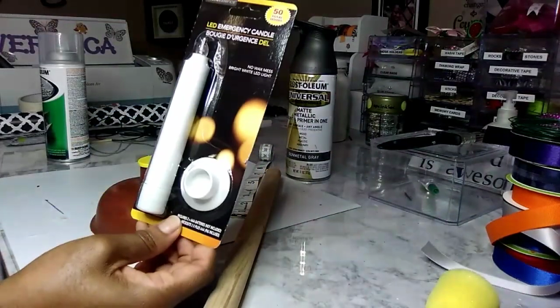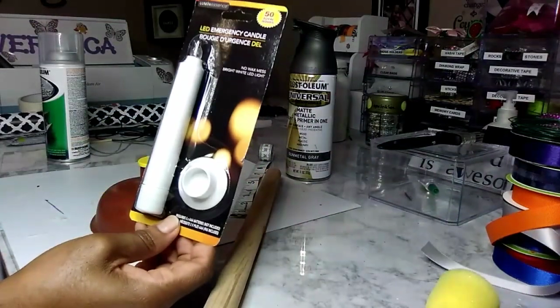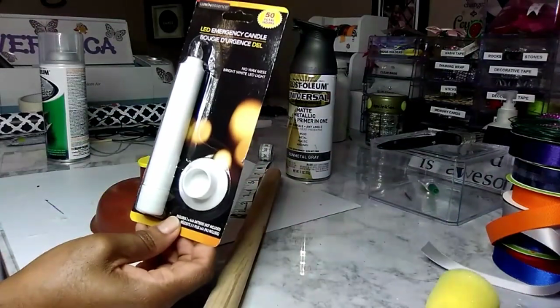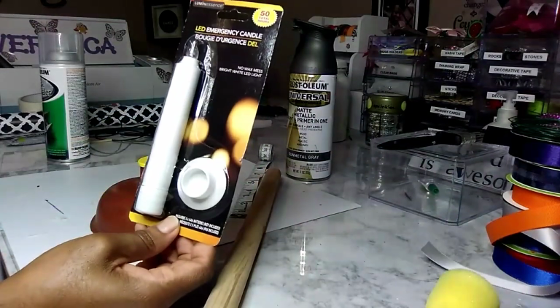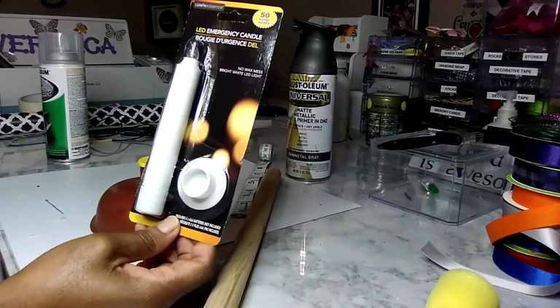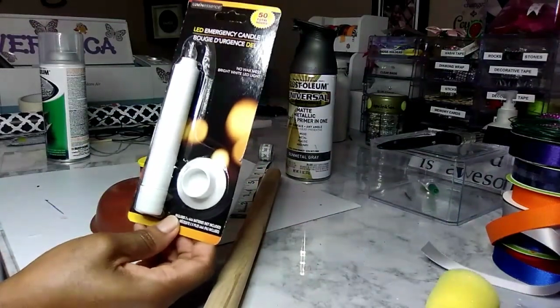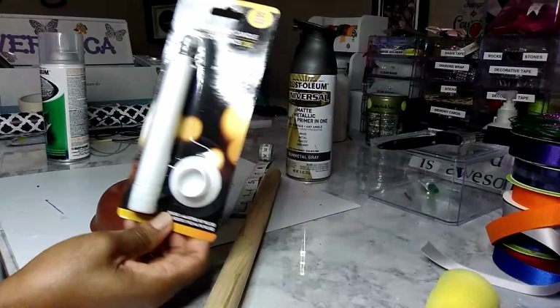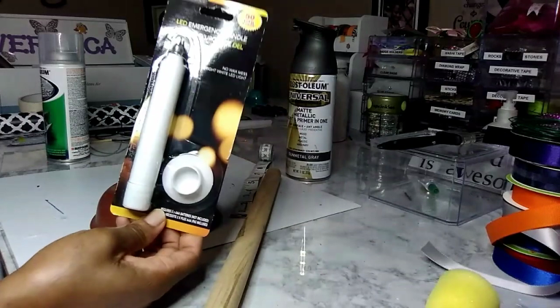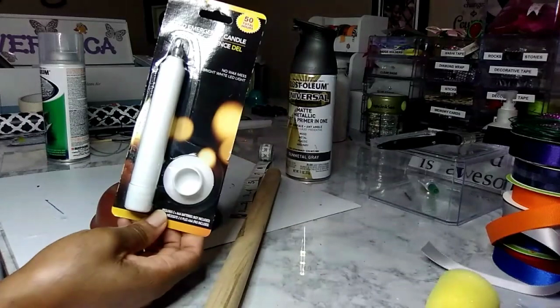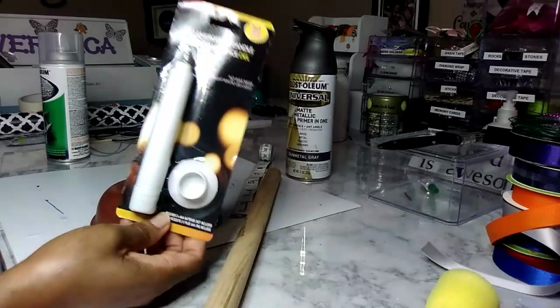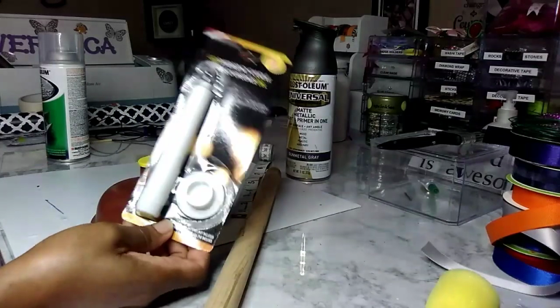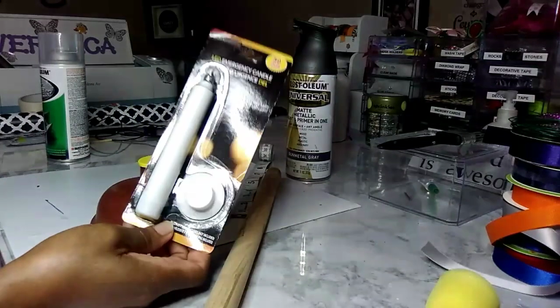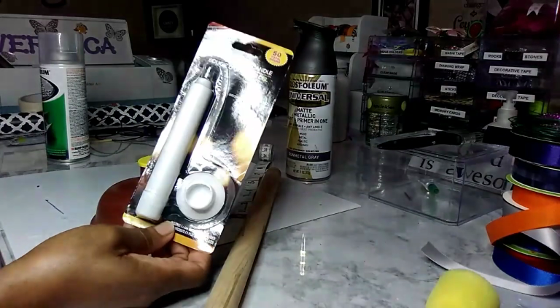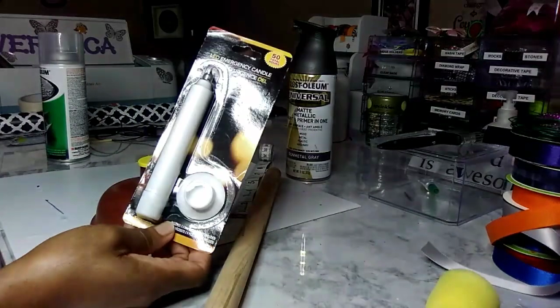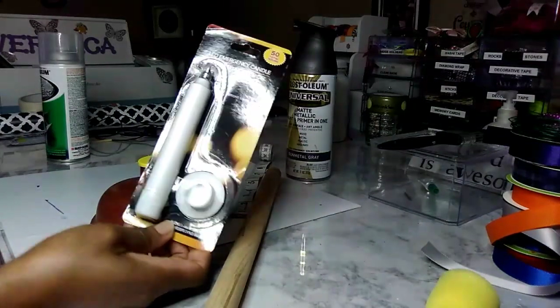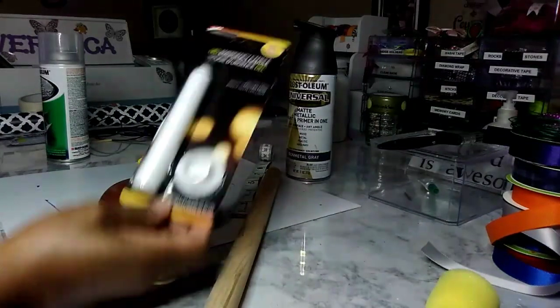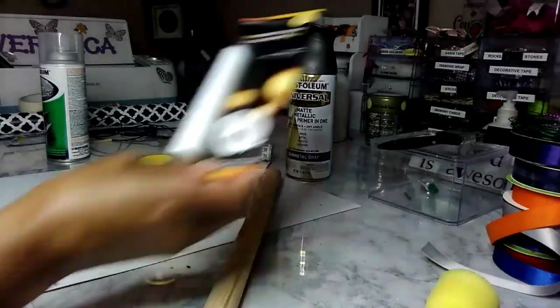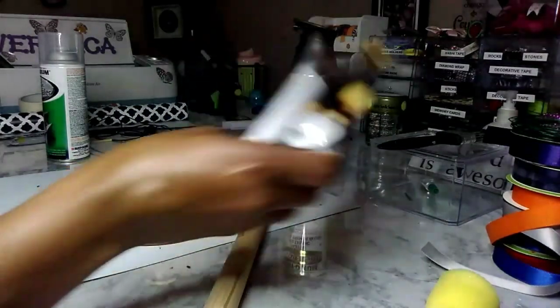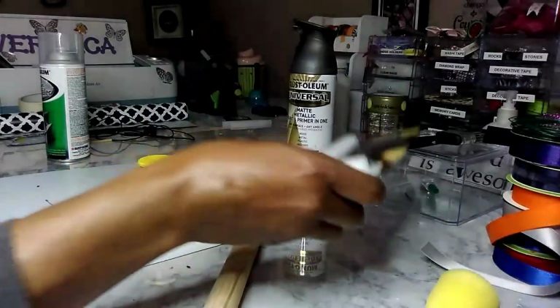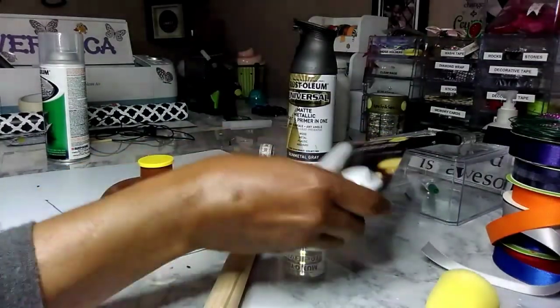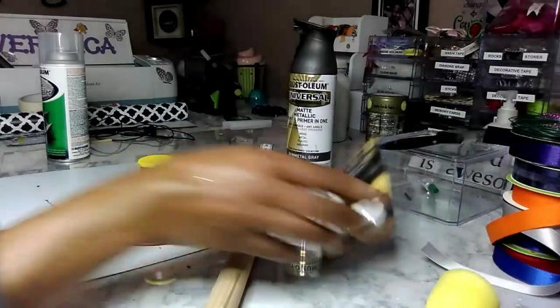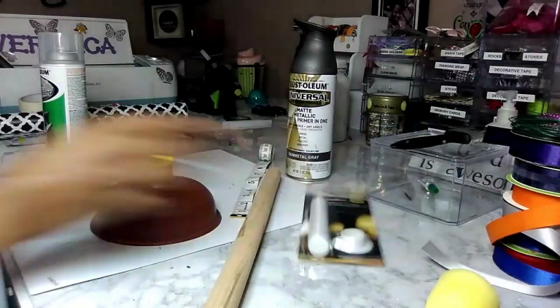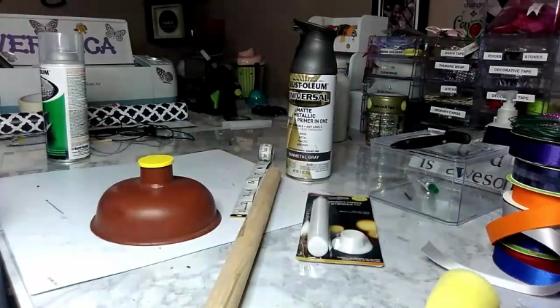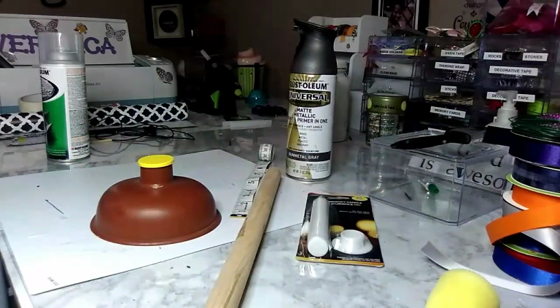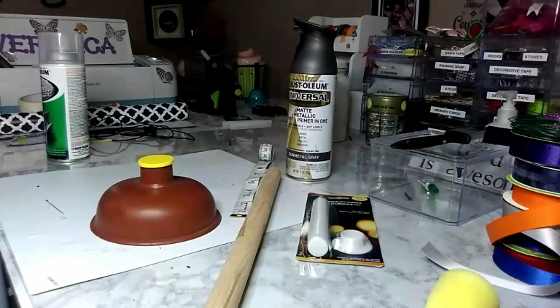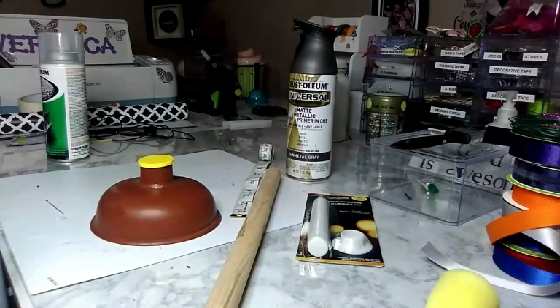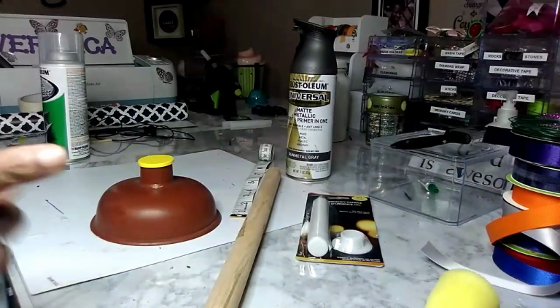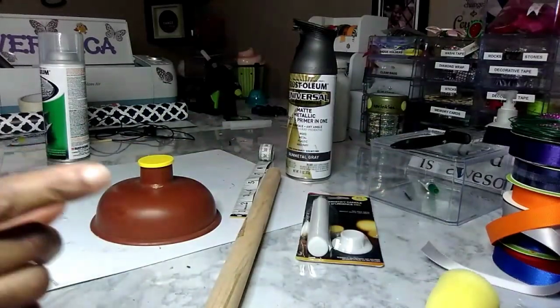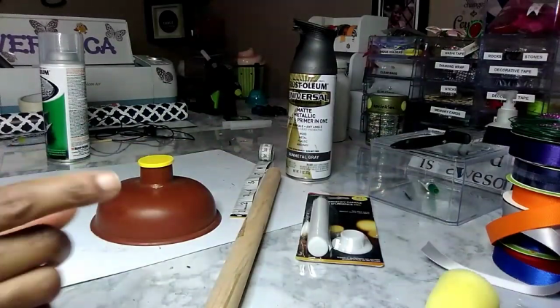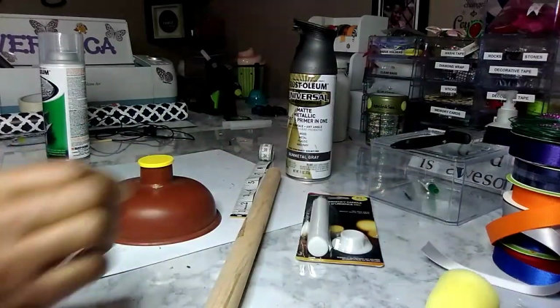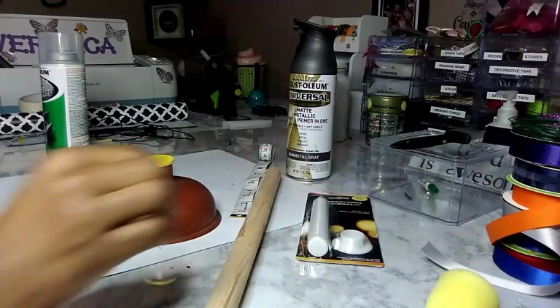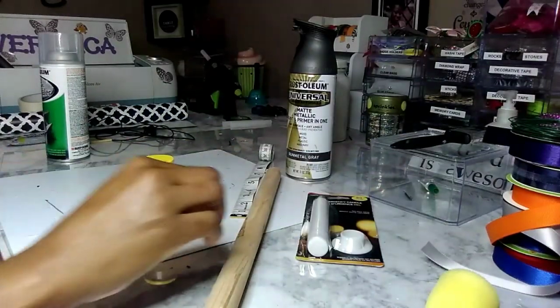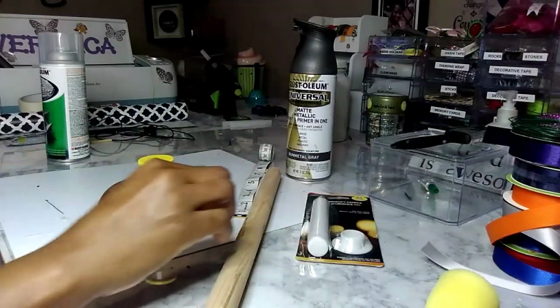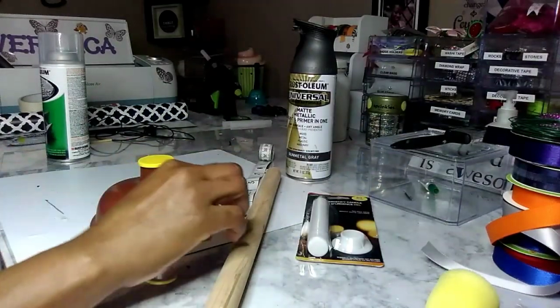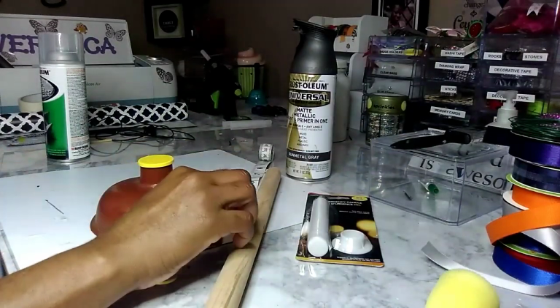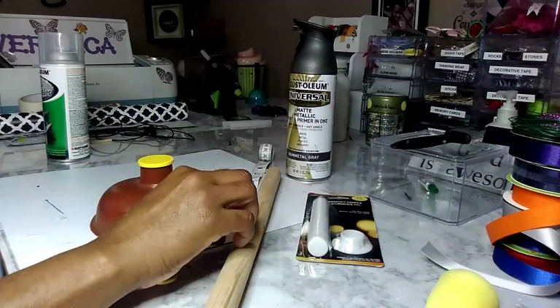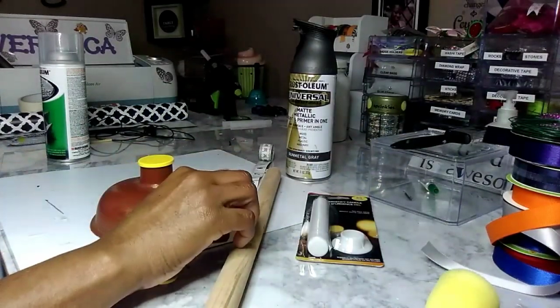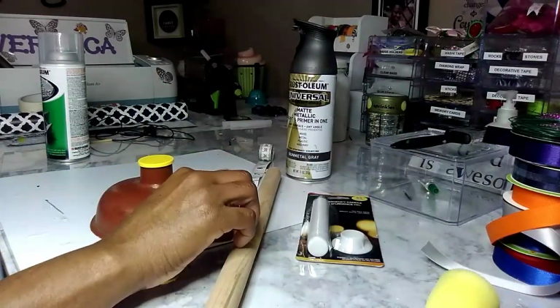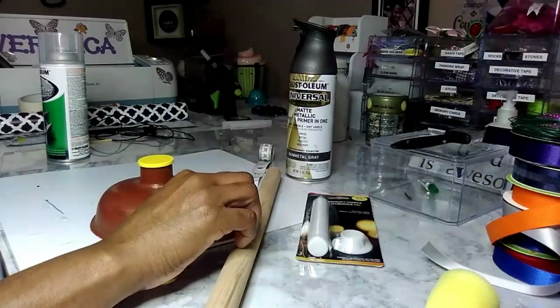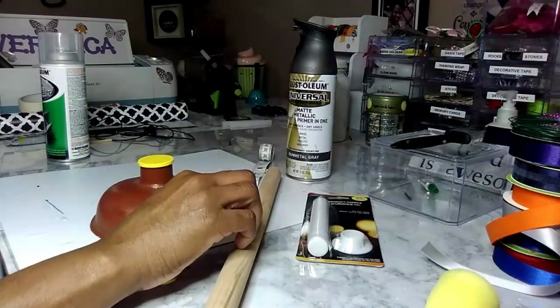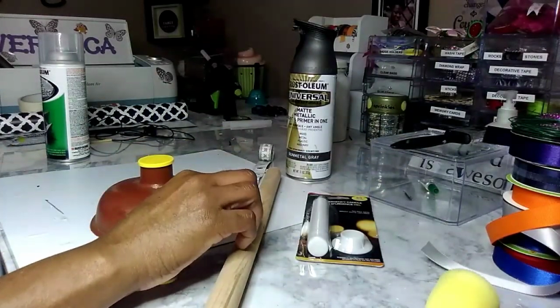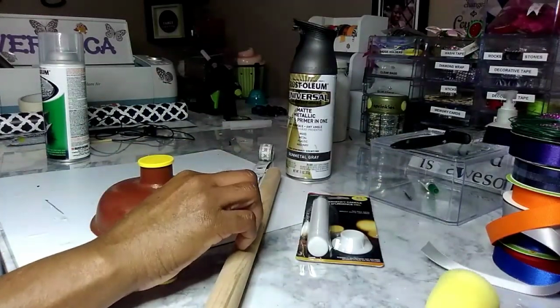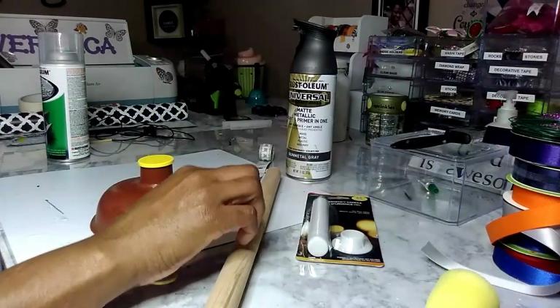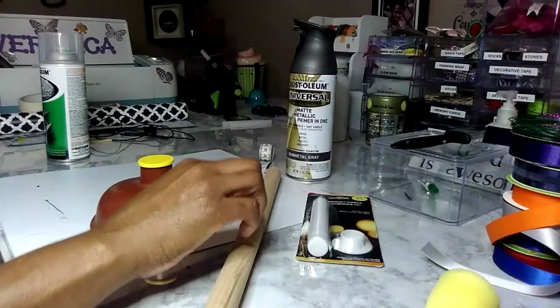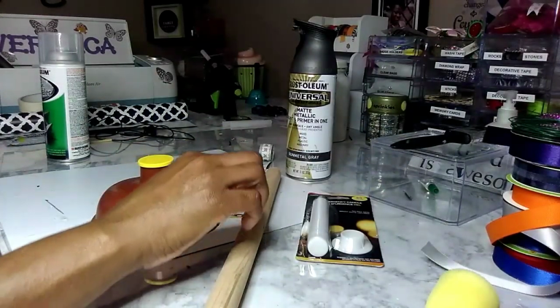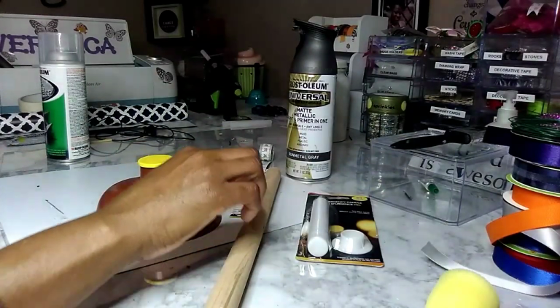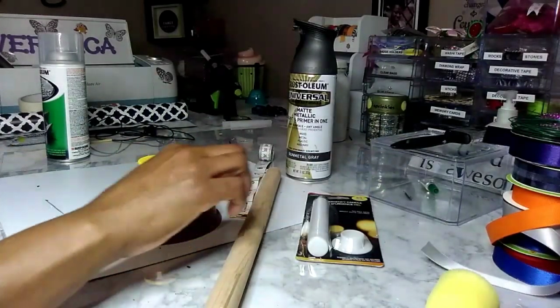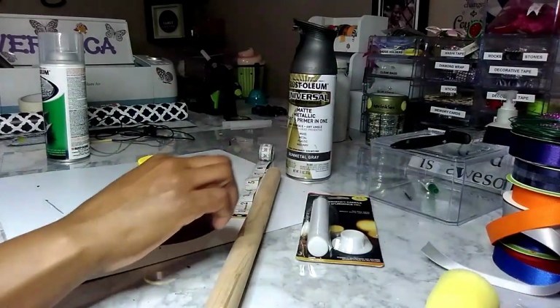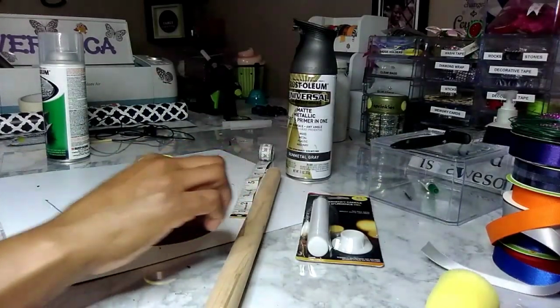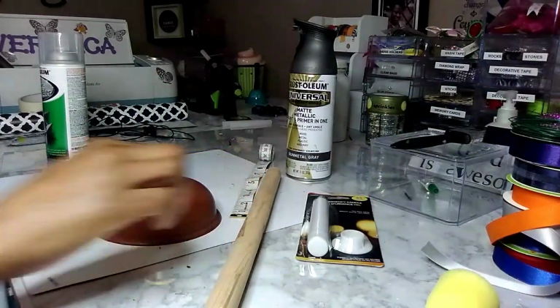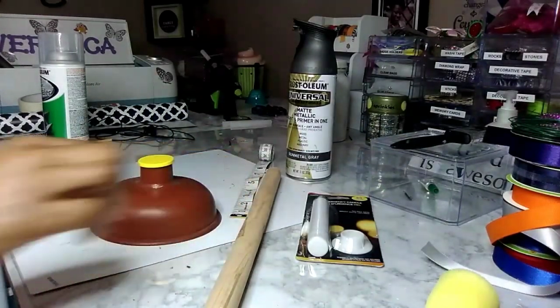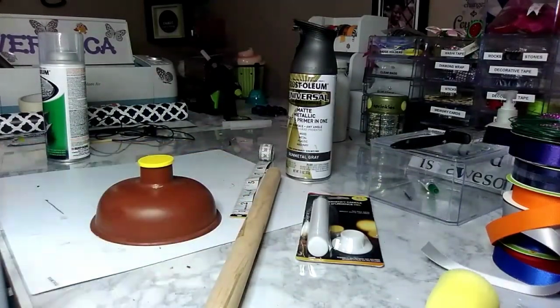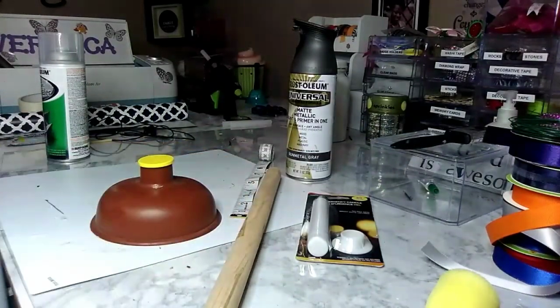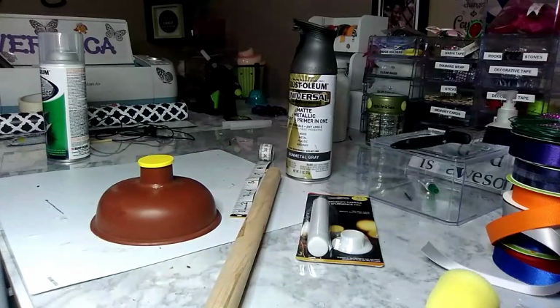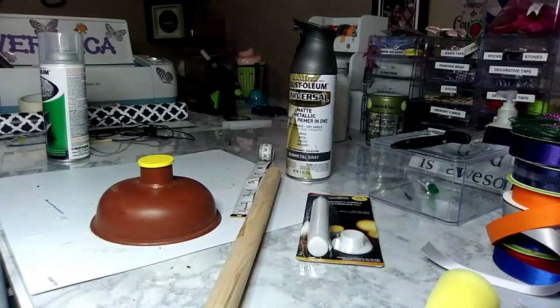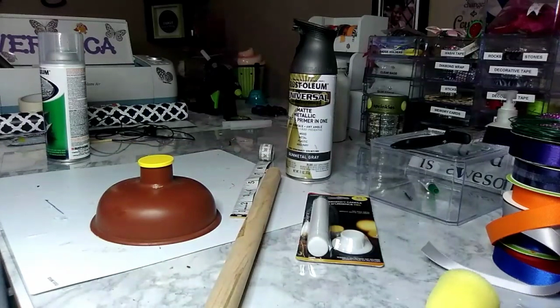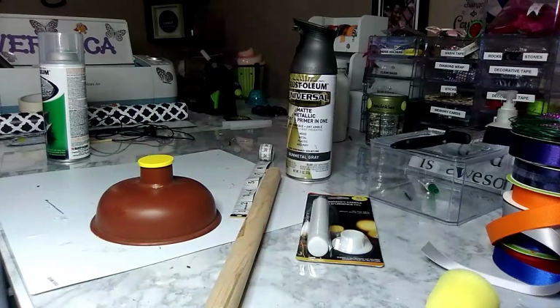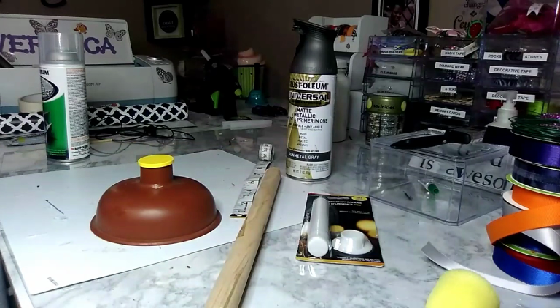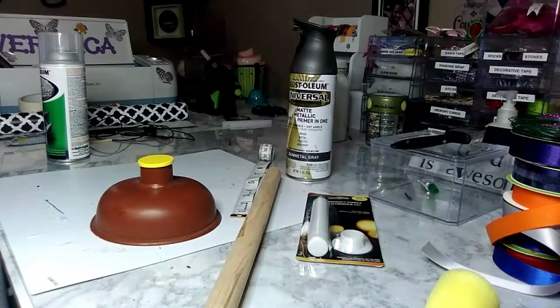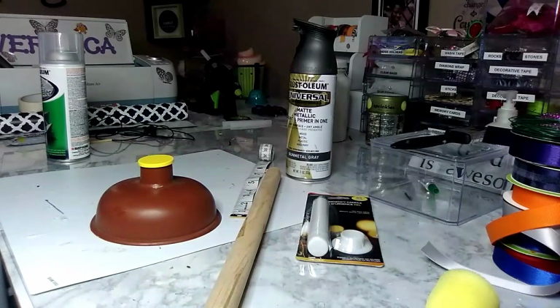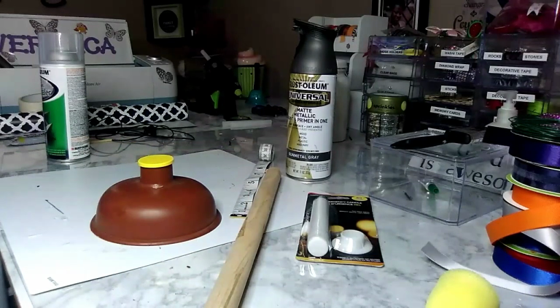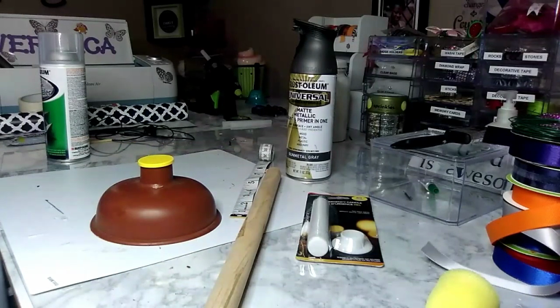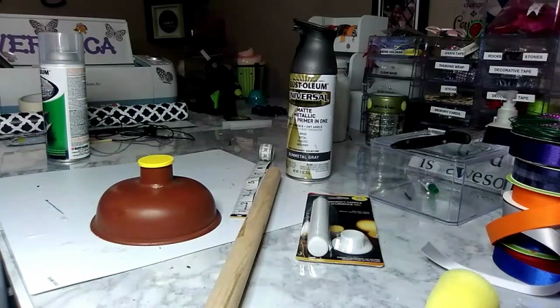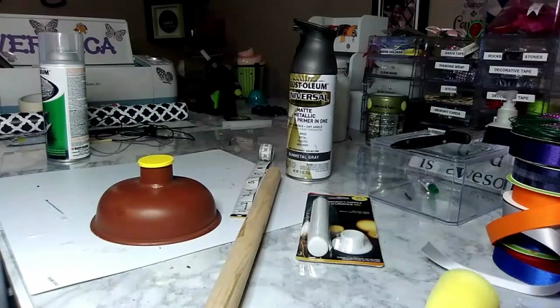This is the LED candle I'll also be using for my sconce.